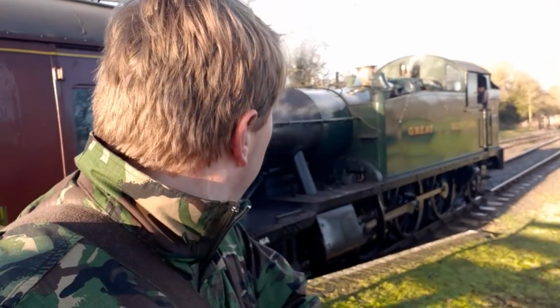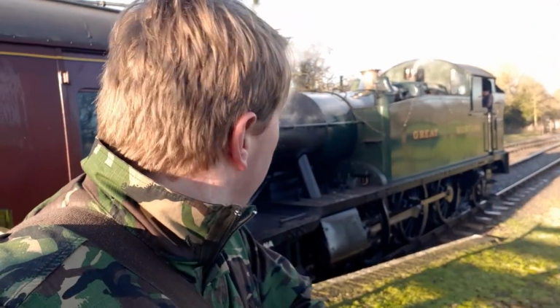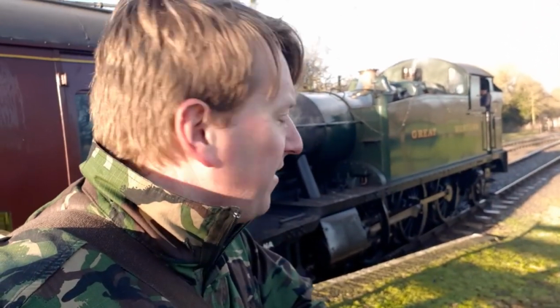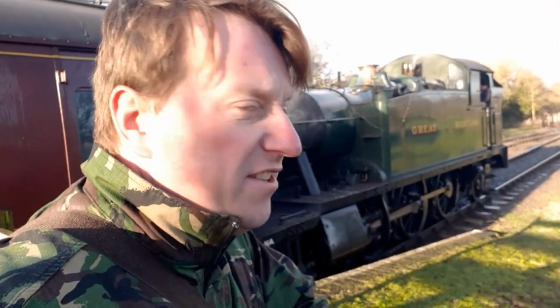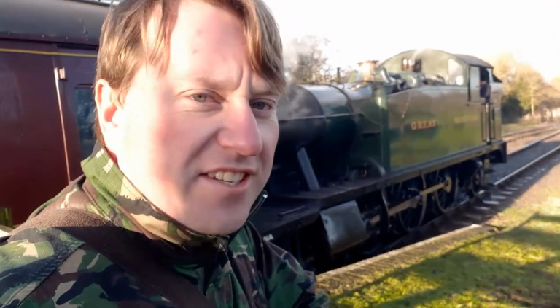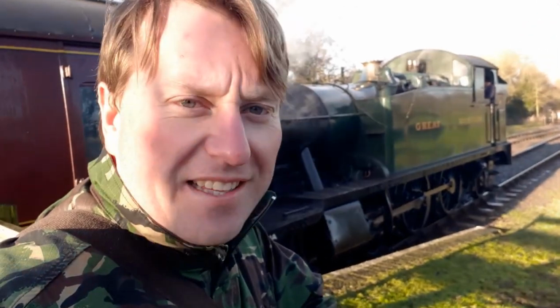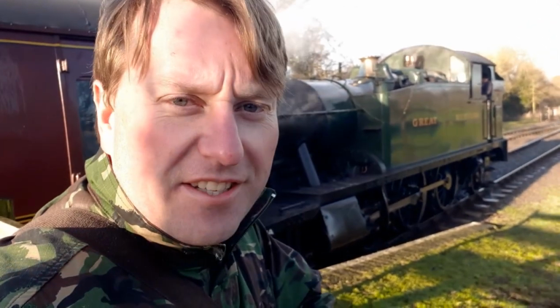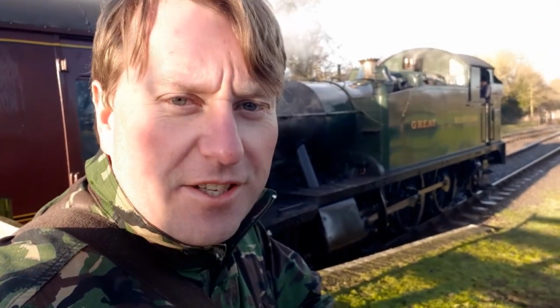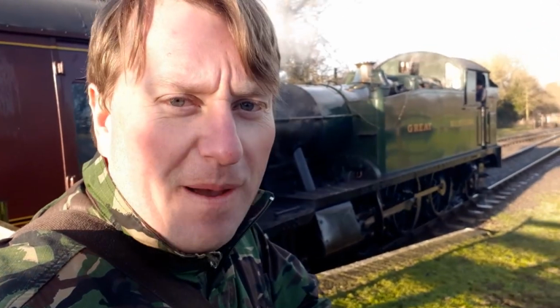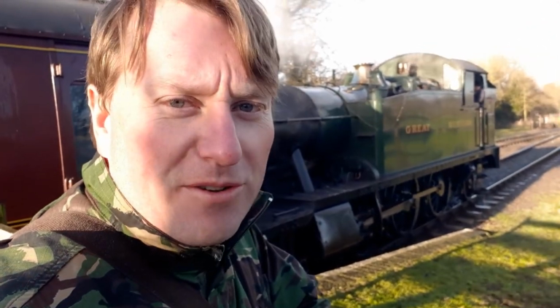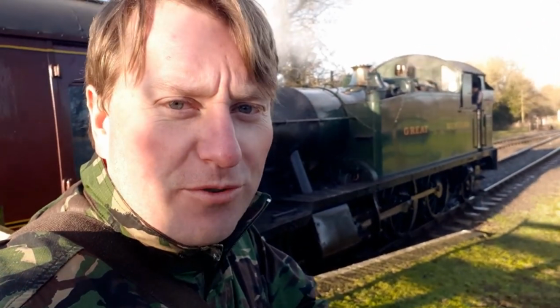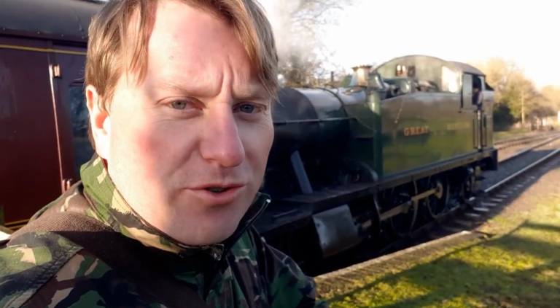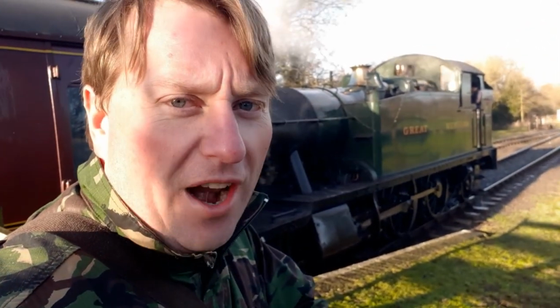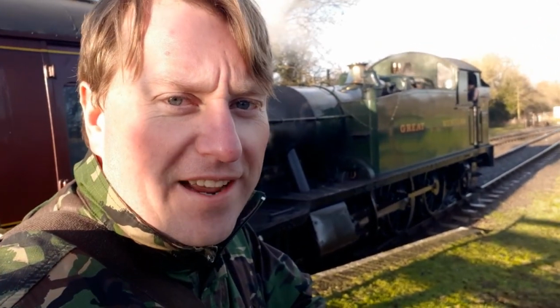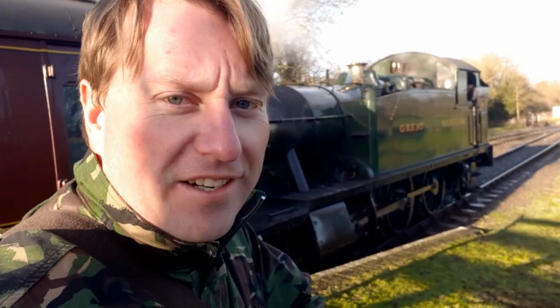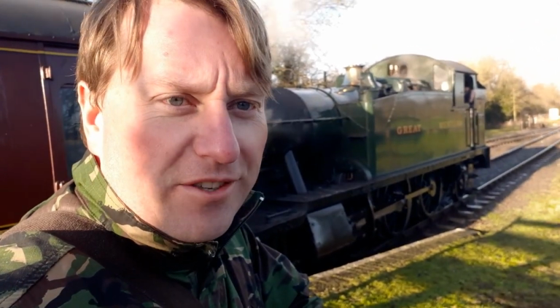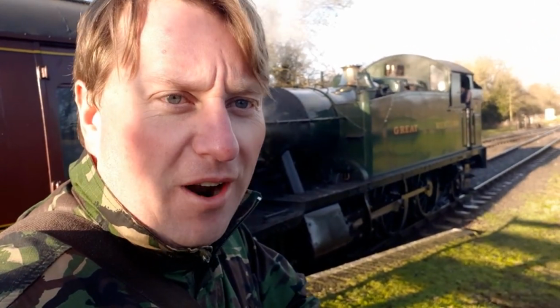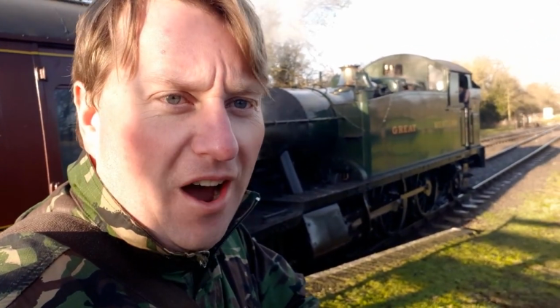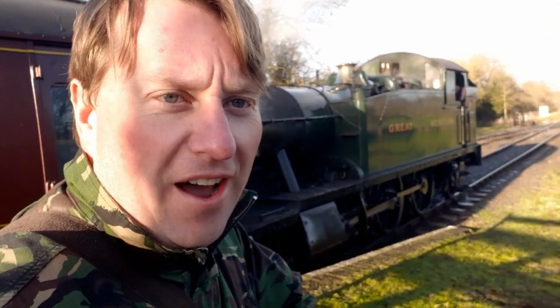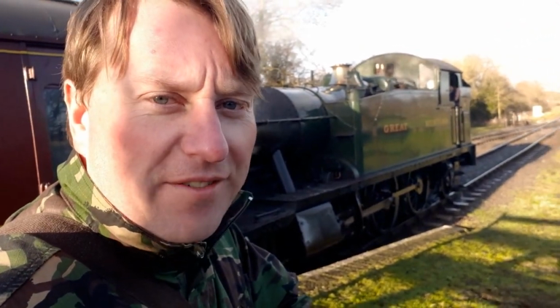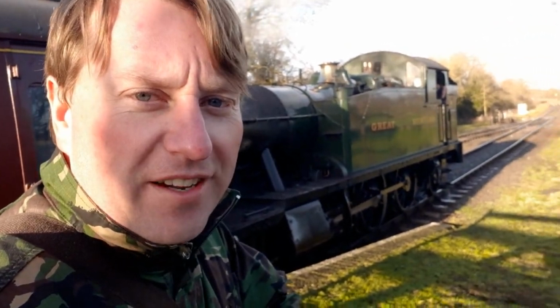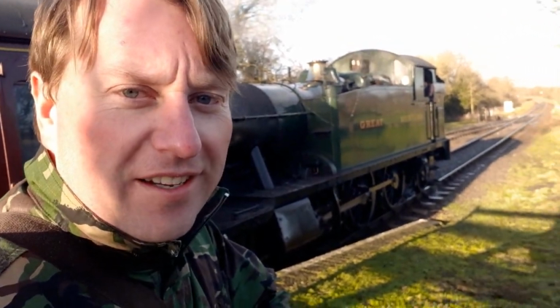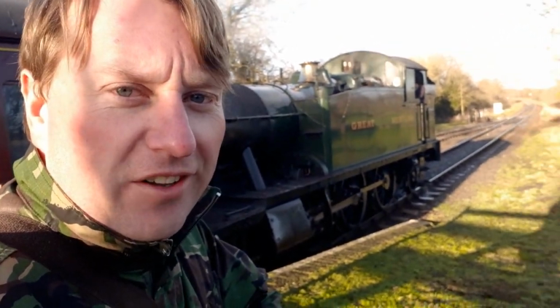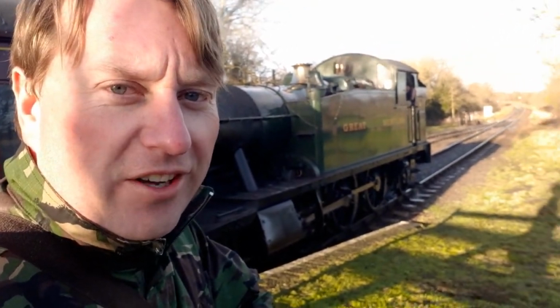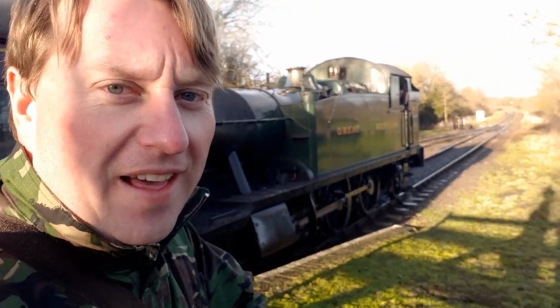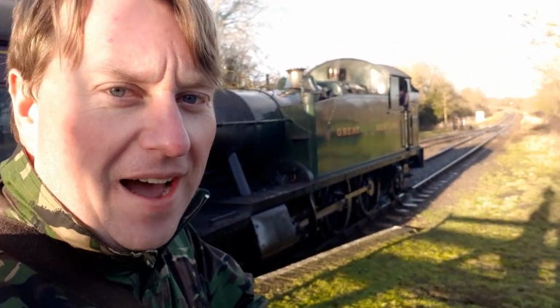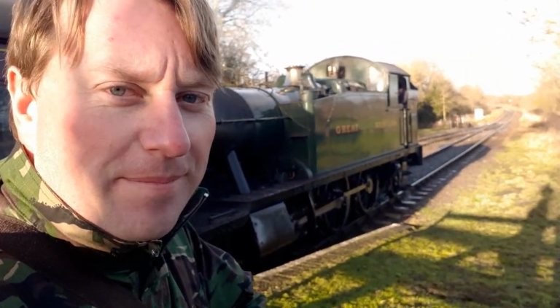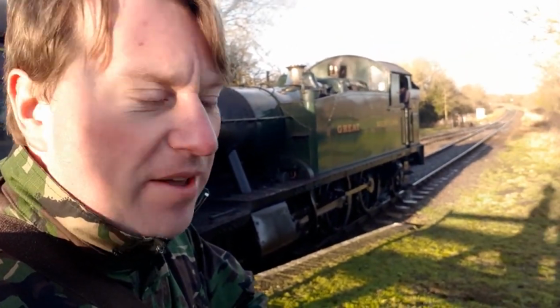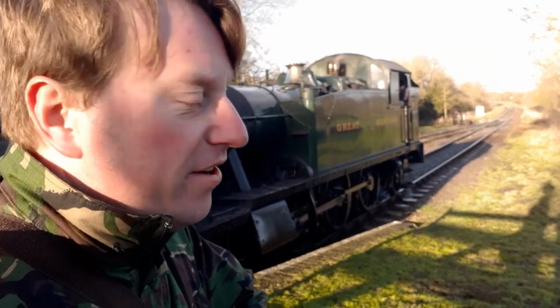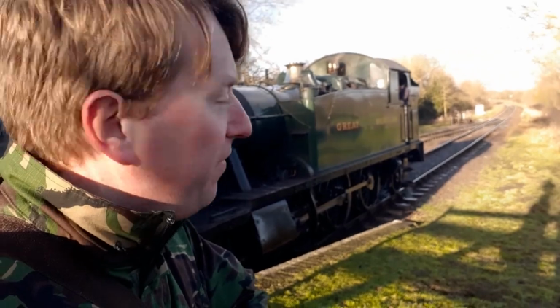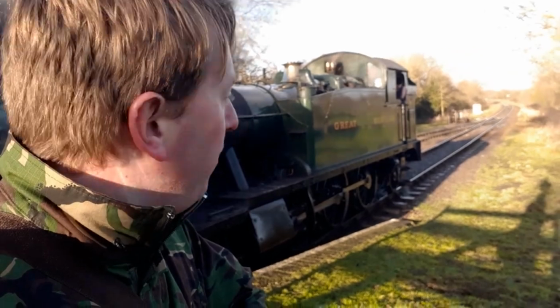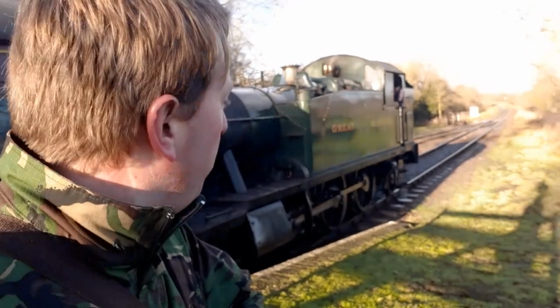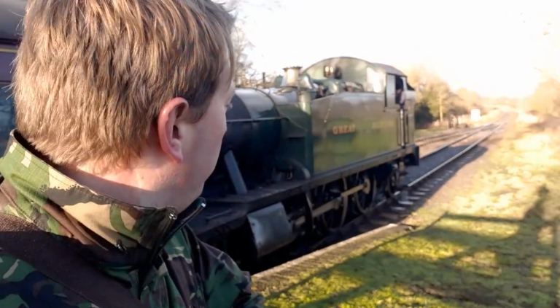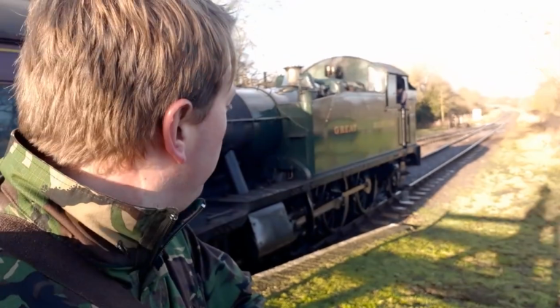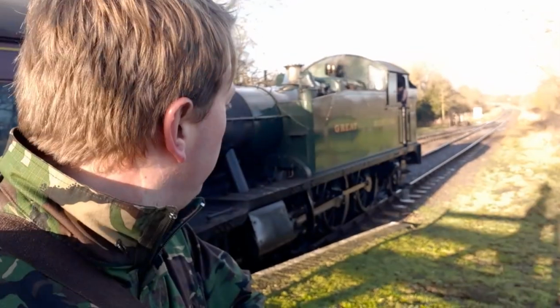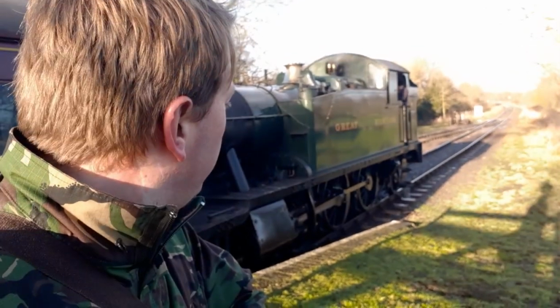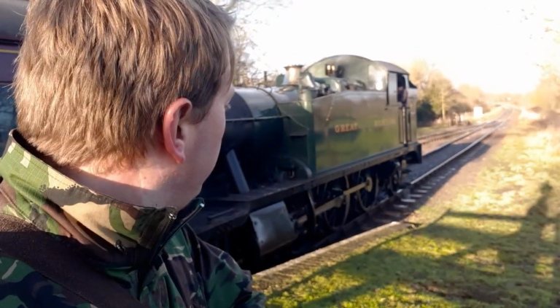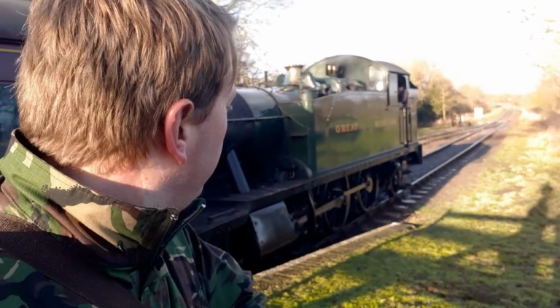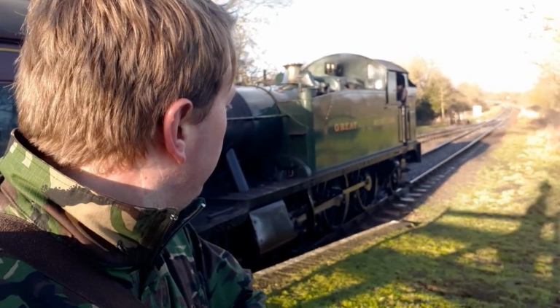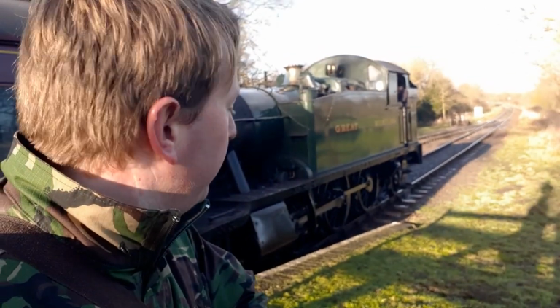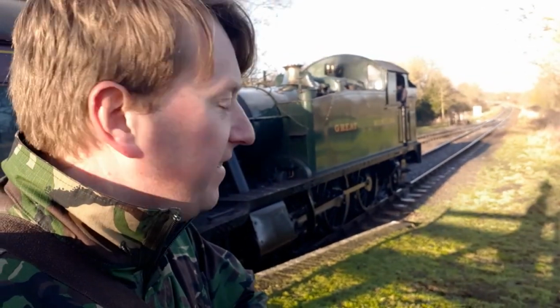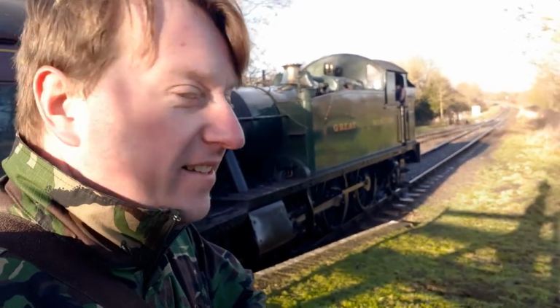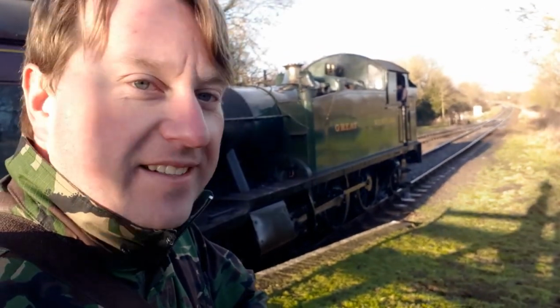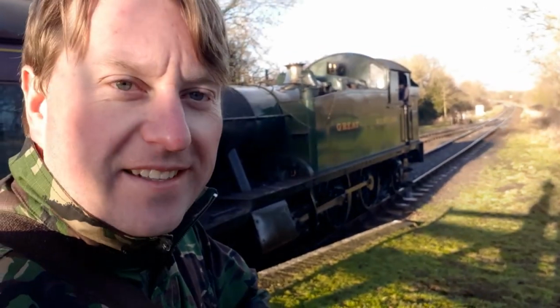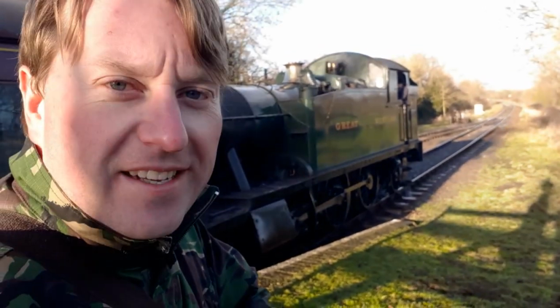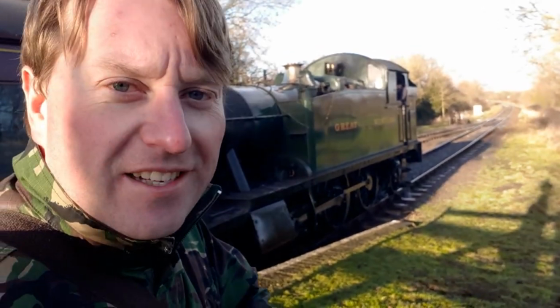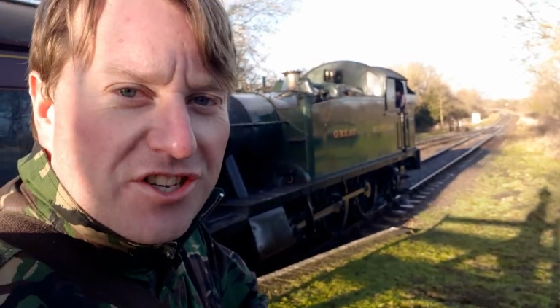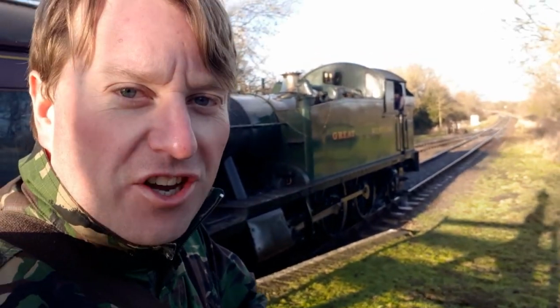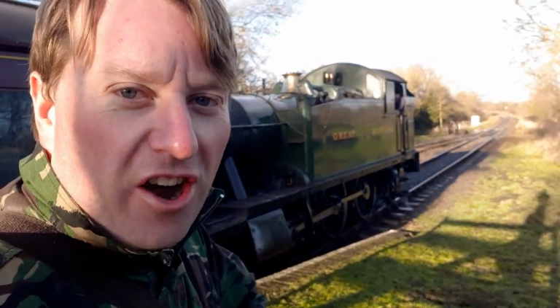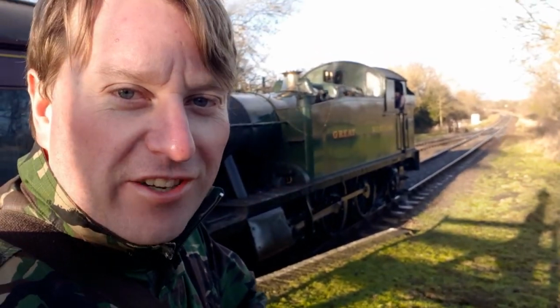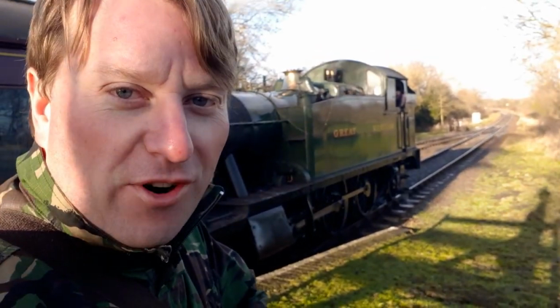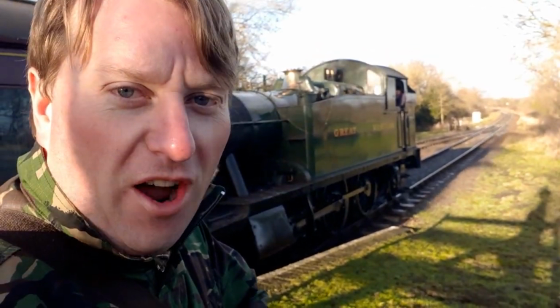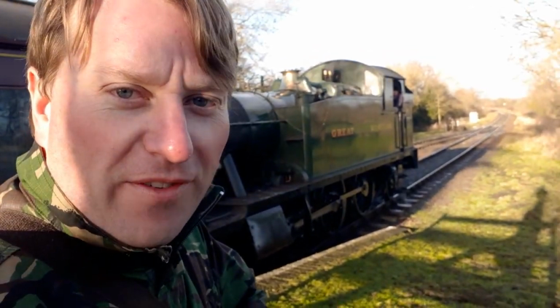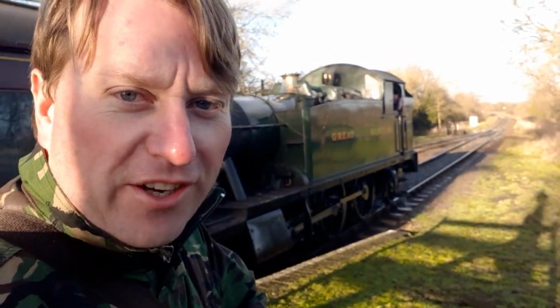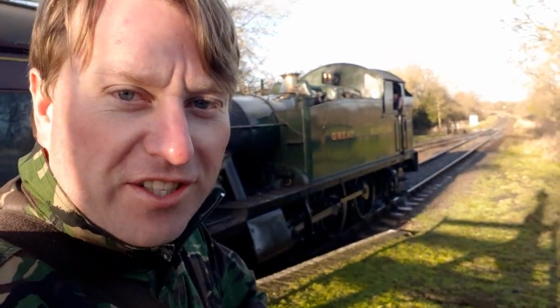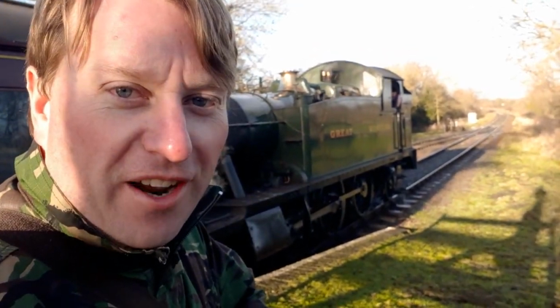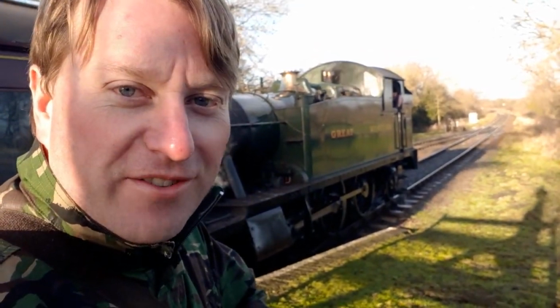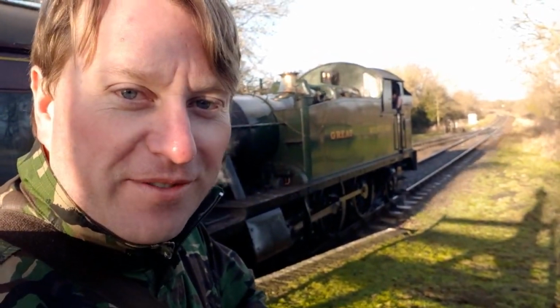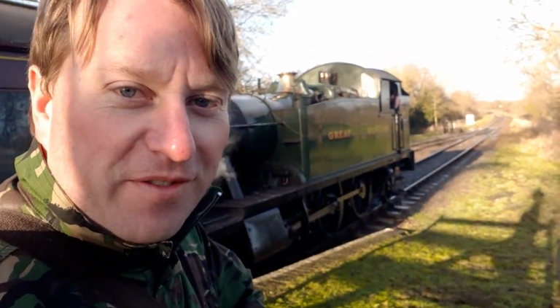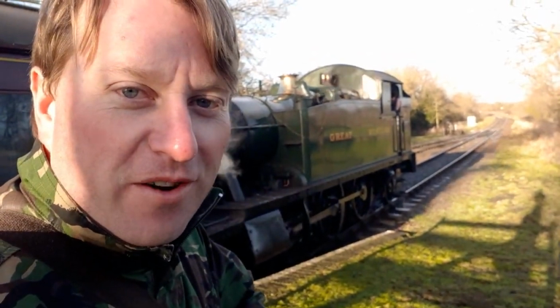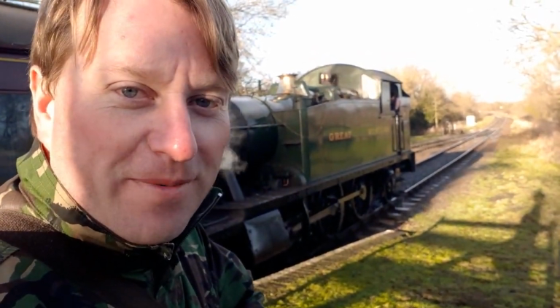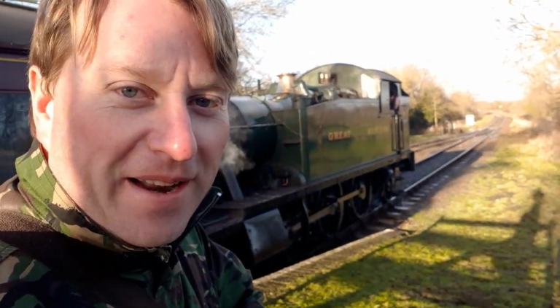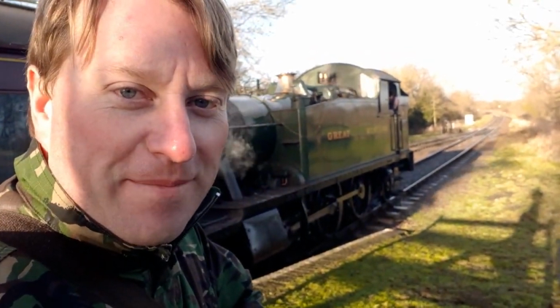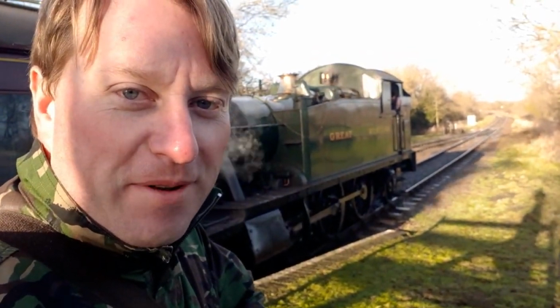Just as I was making my way back down from Bosworth Battlefield, the Santa's Special train arrived — look at that. Beautiful, and the driver's a bit shy because he knows I'm filming him.